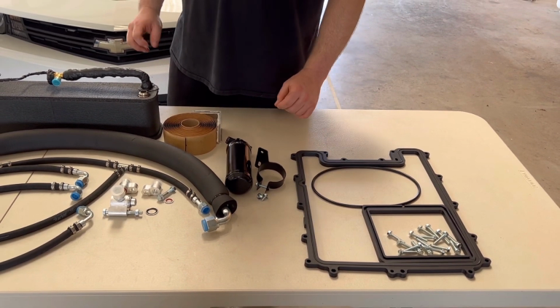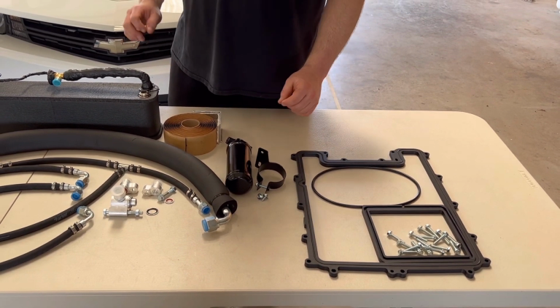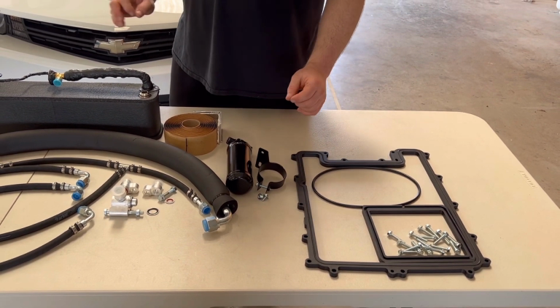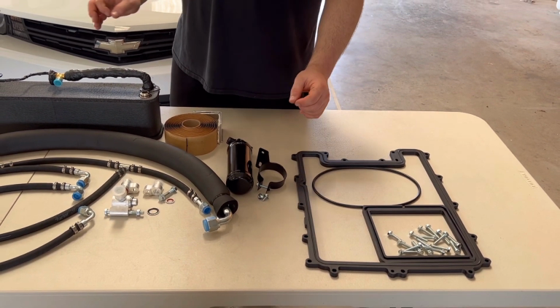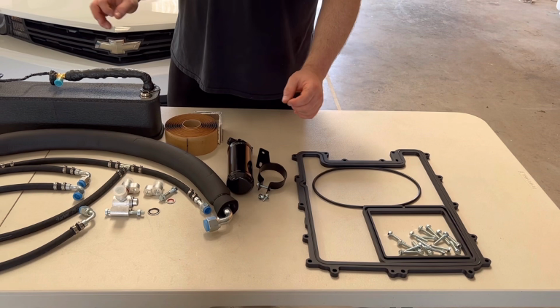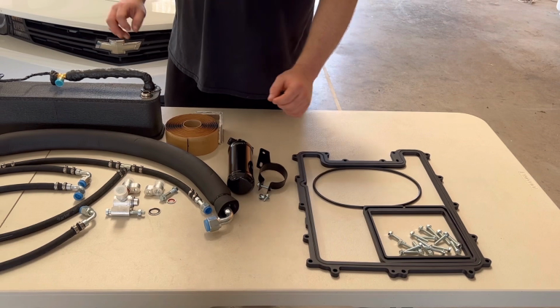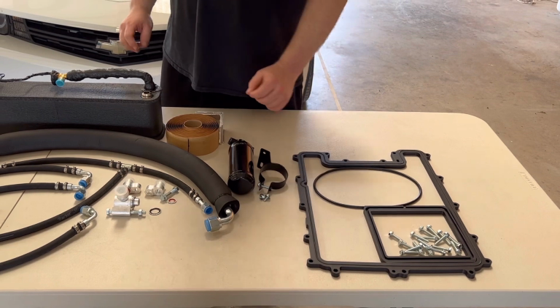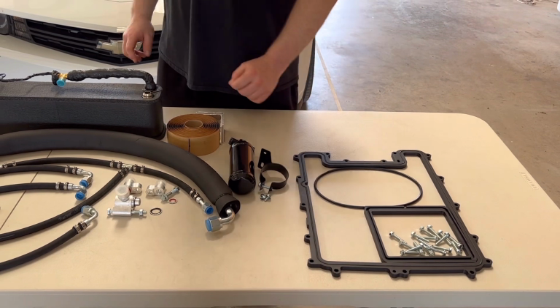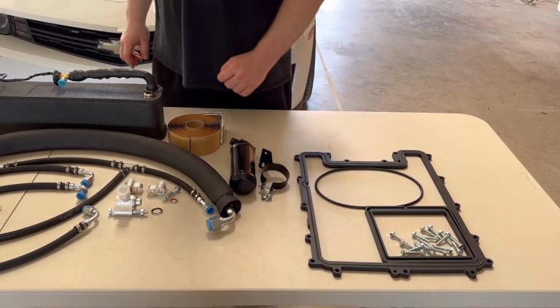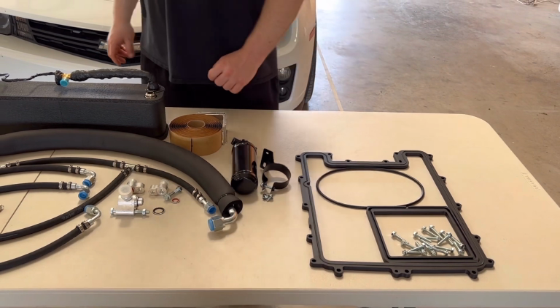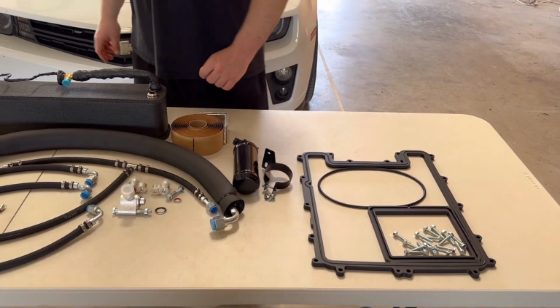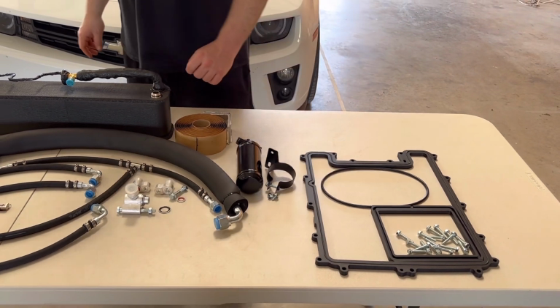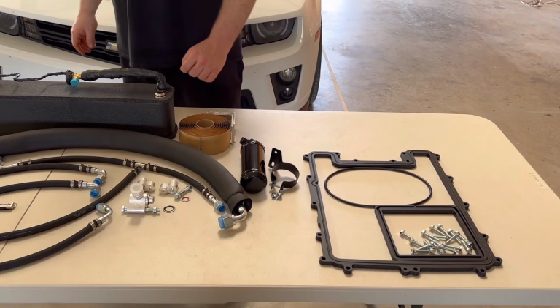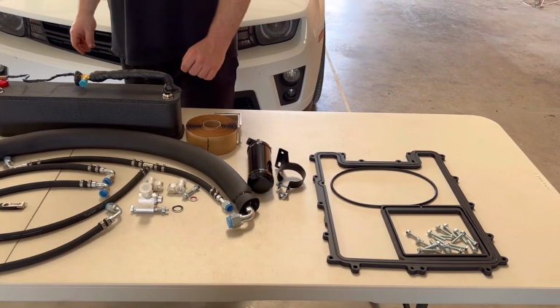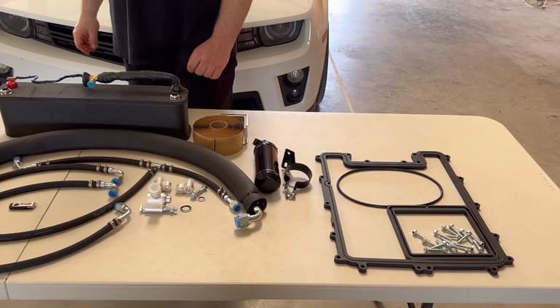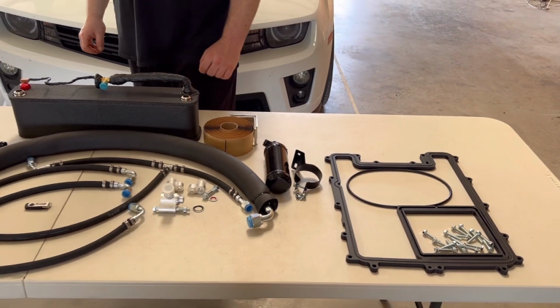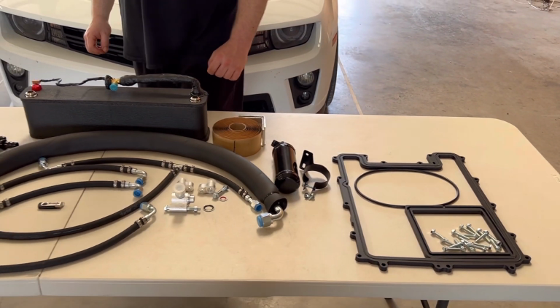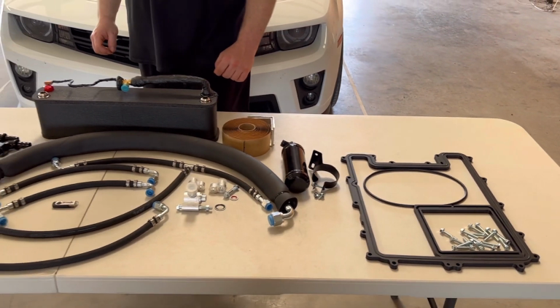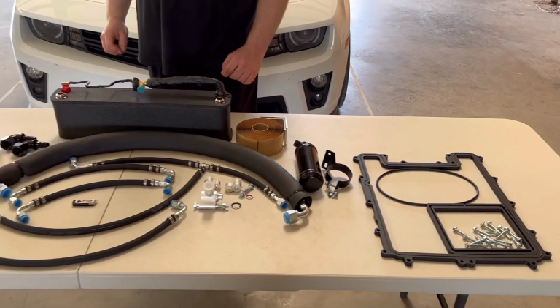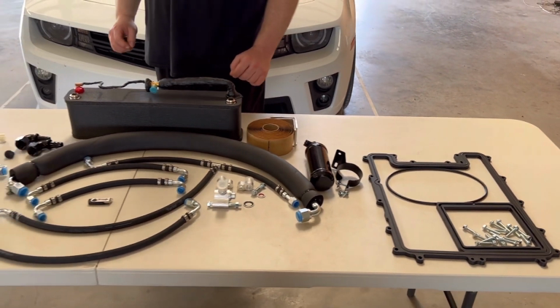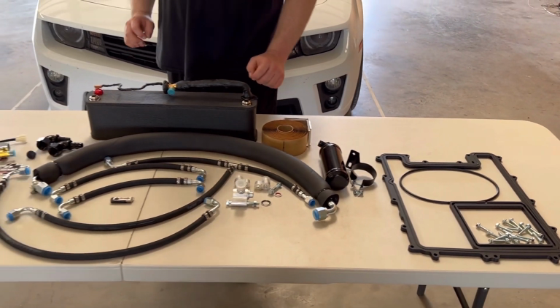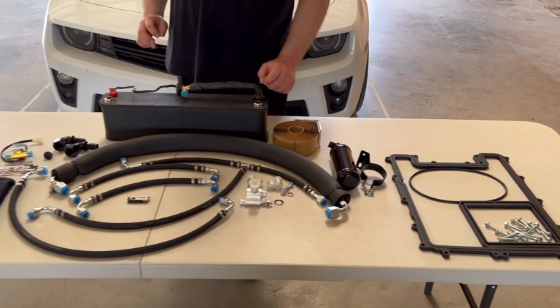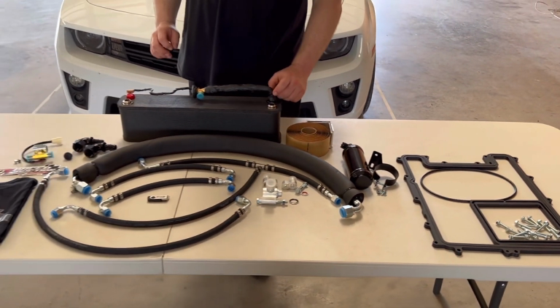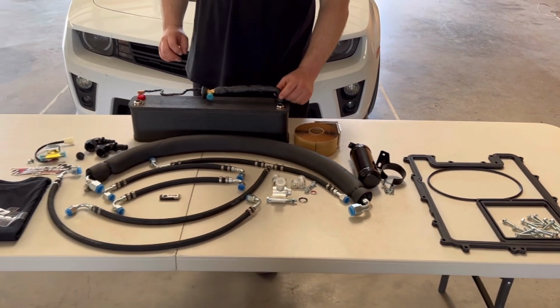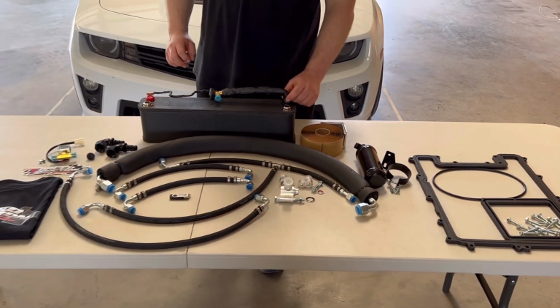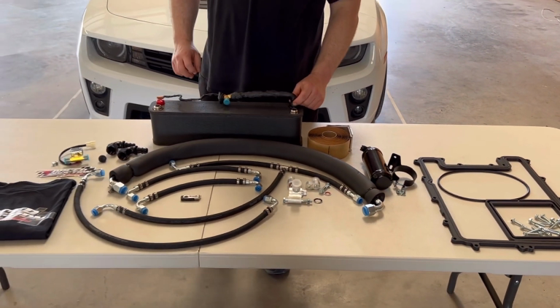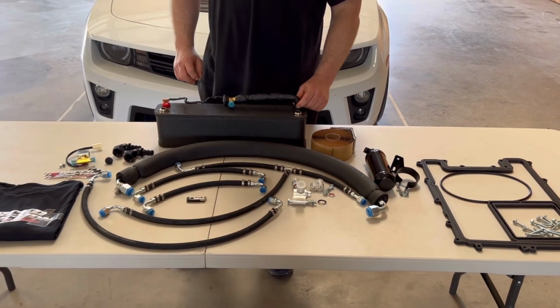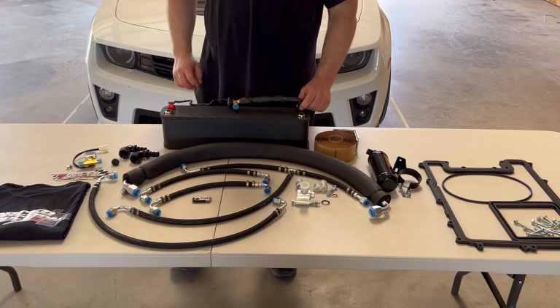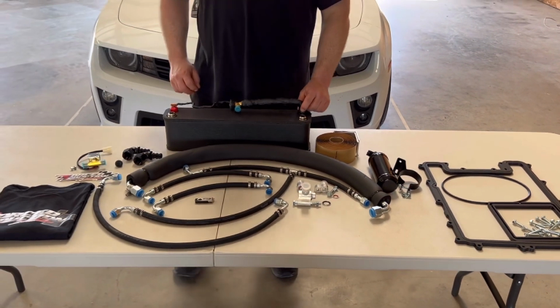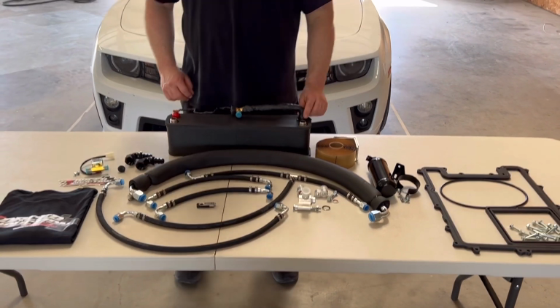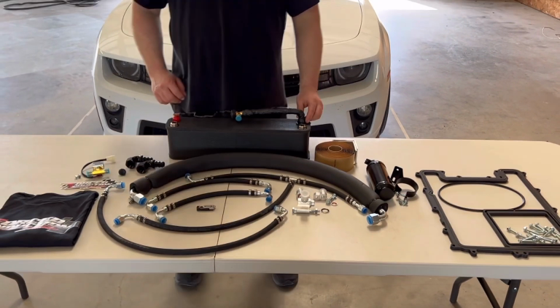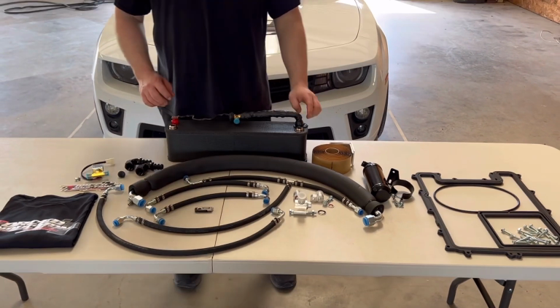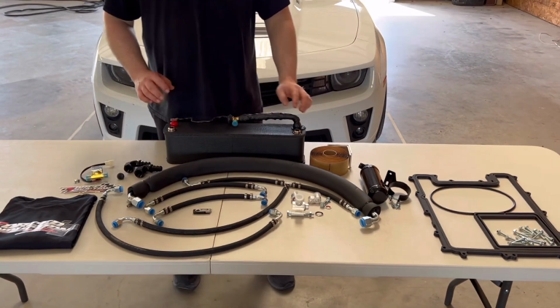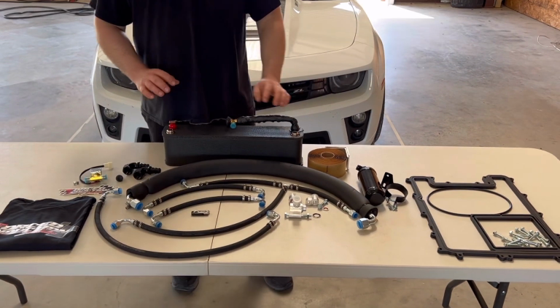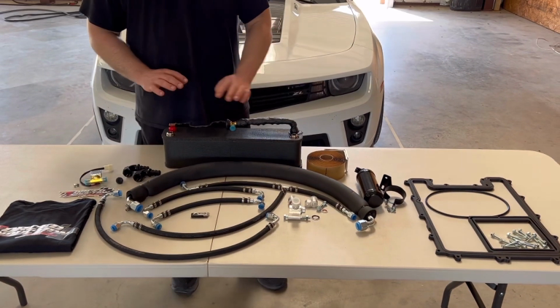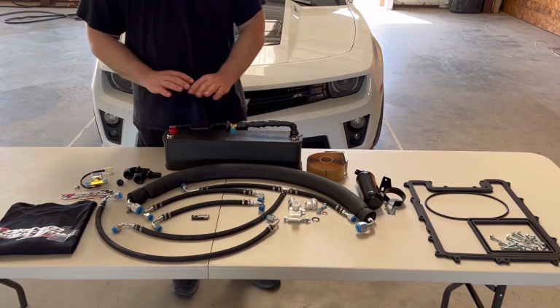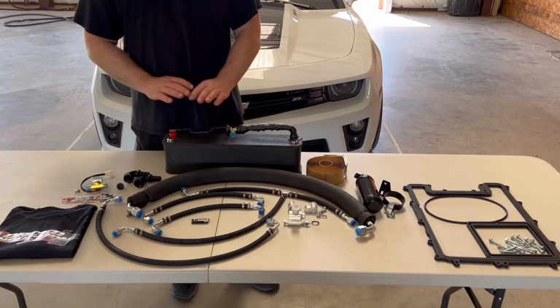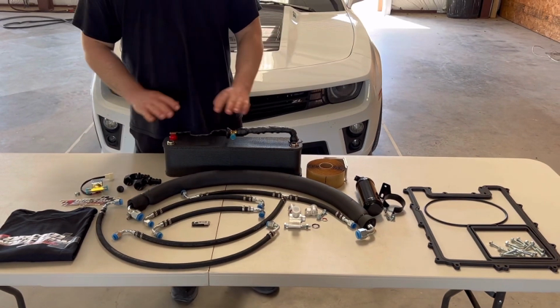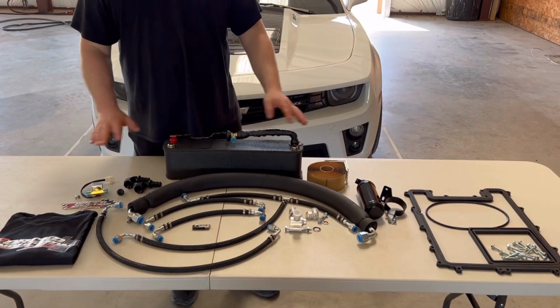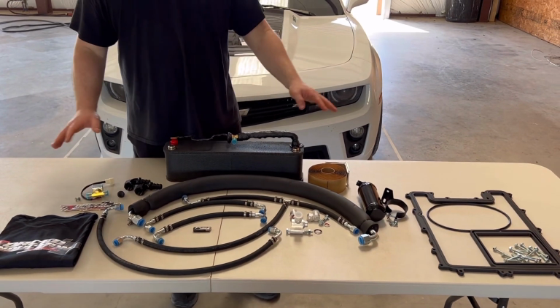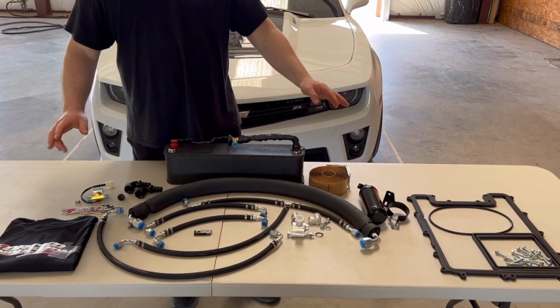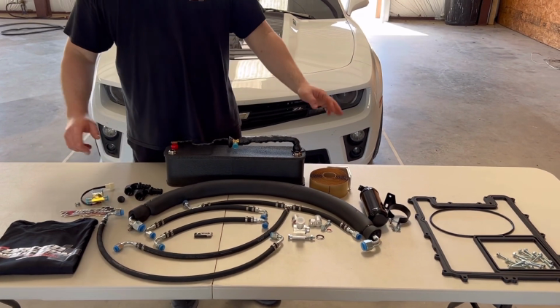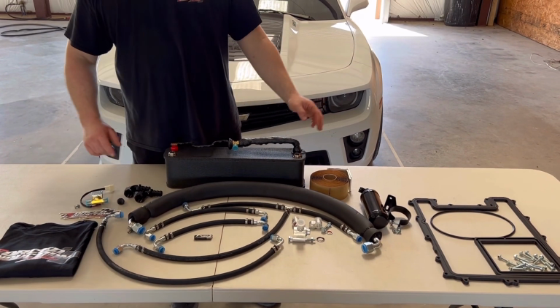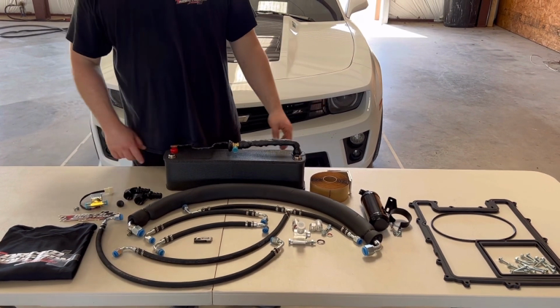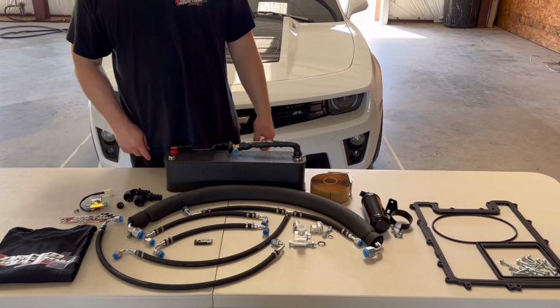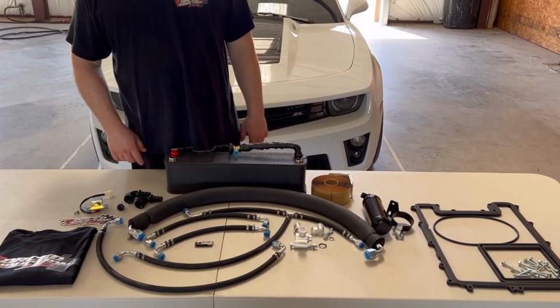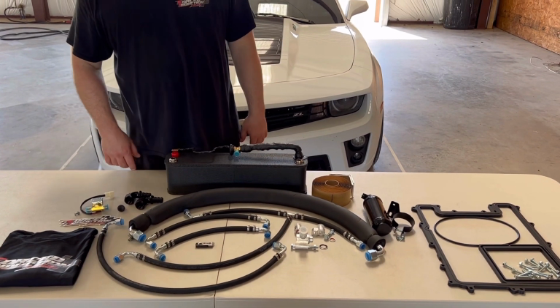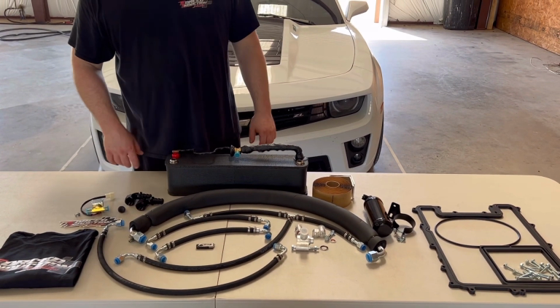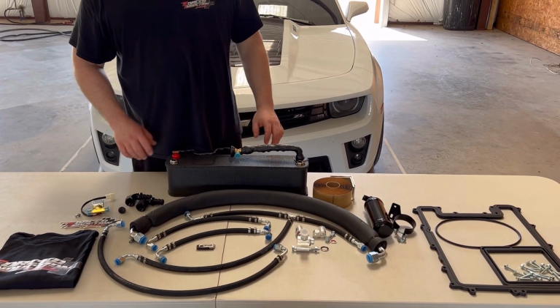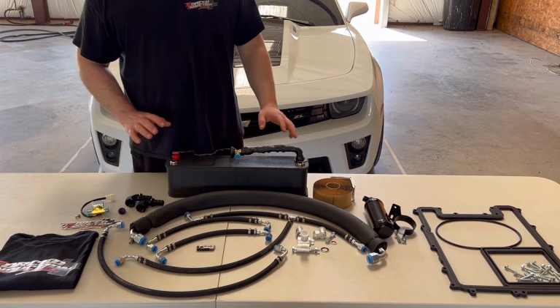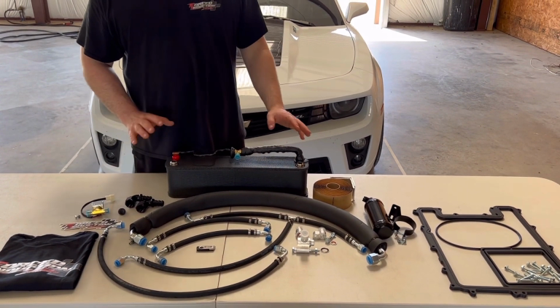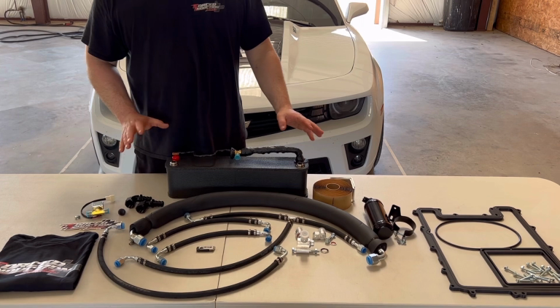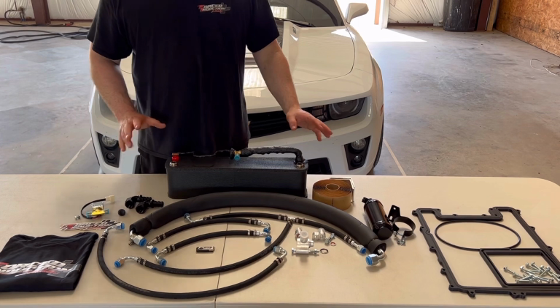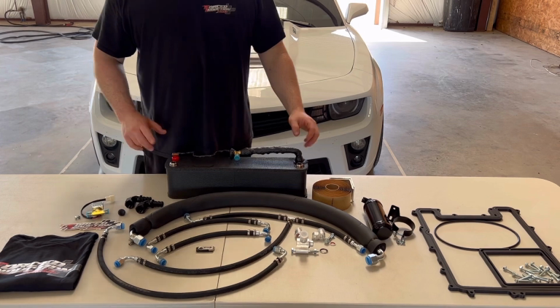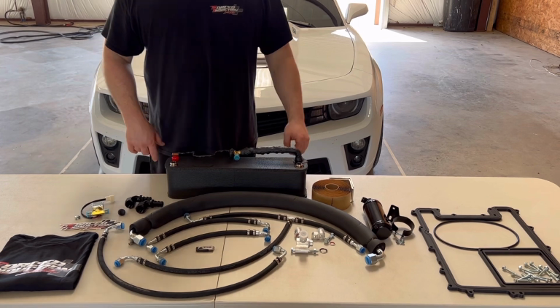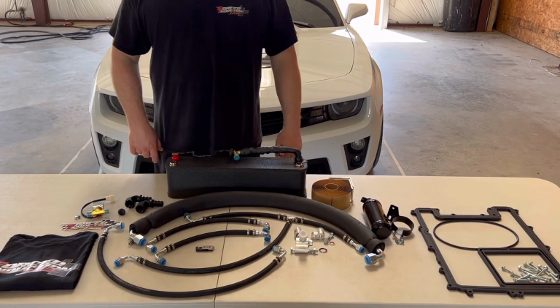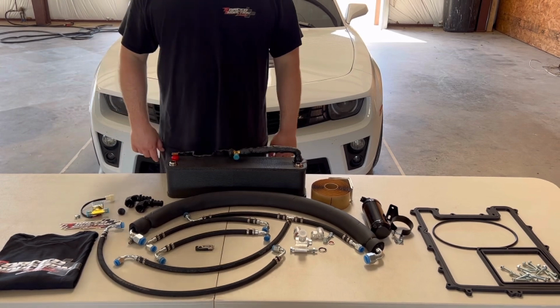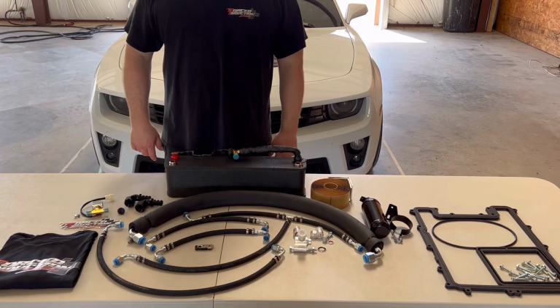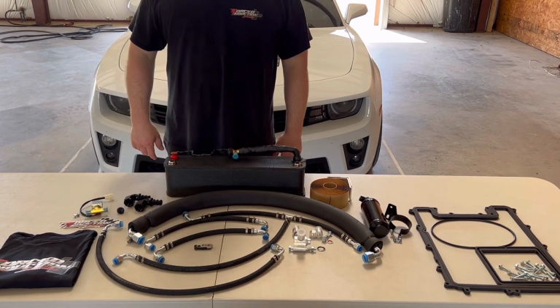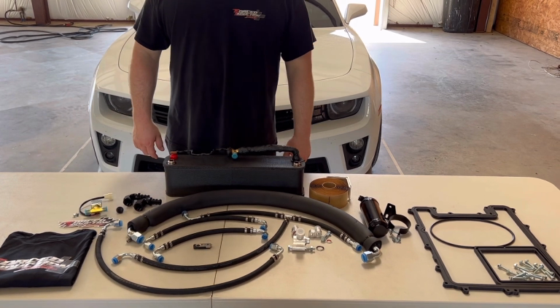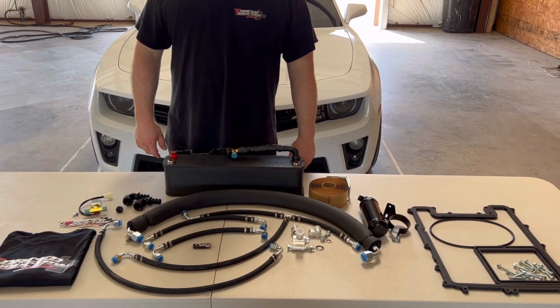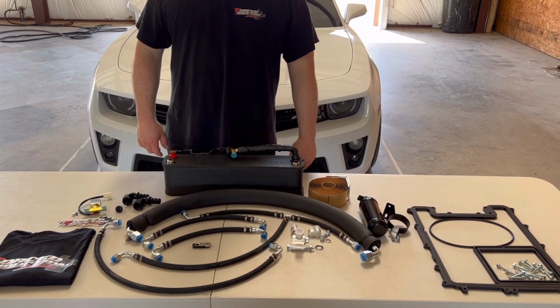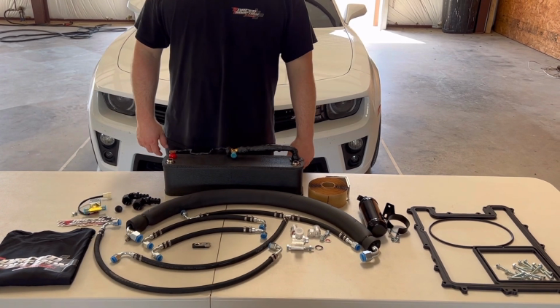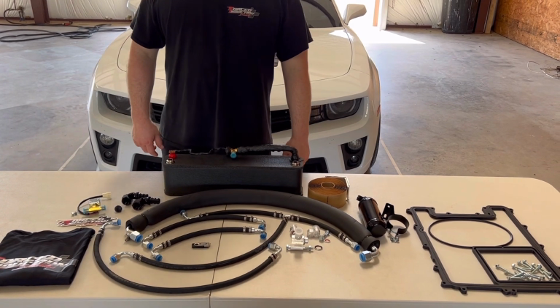All in all, really nice kit. Very easy to put on, especially because we've done everything for you. Just bolt it all on, away you go.